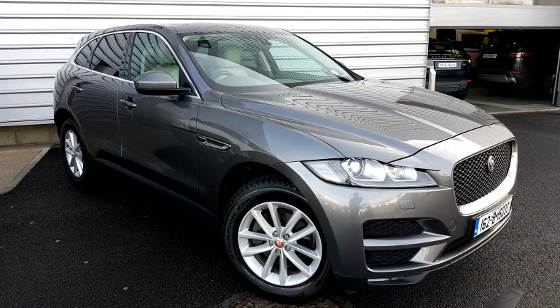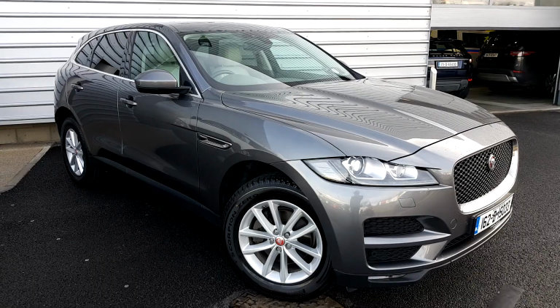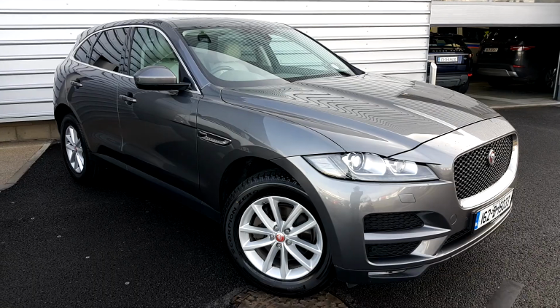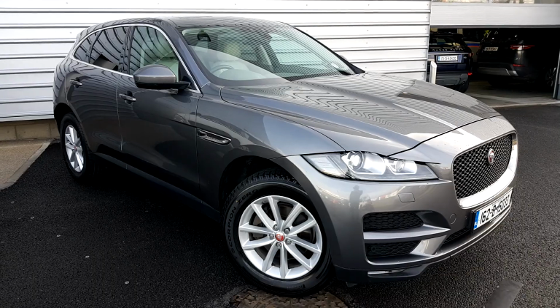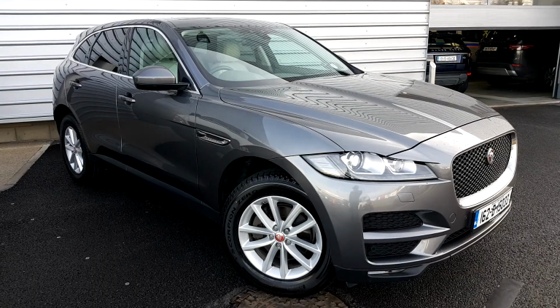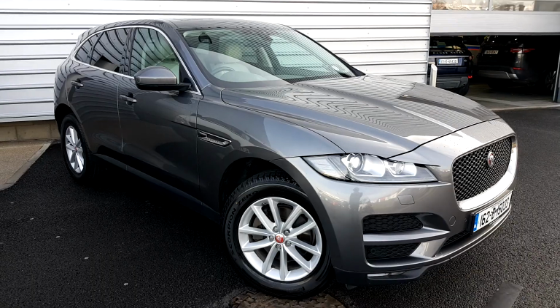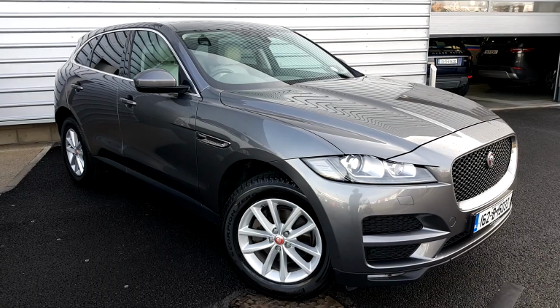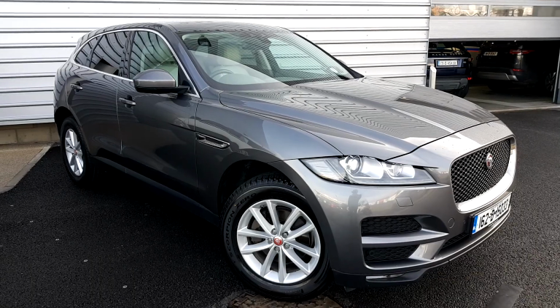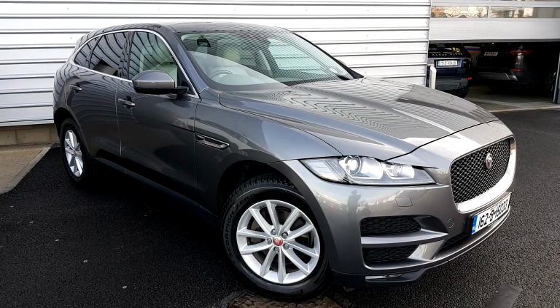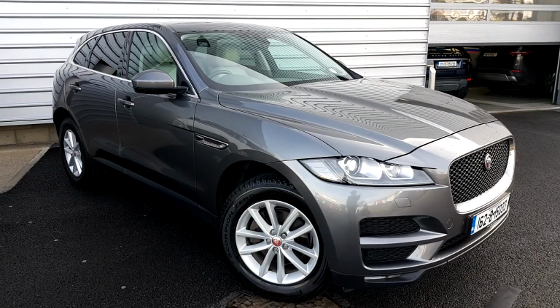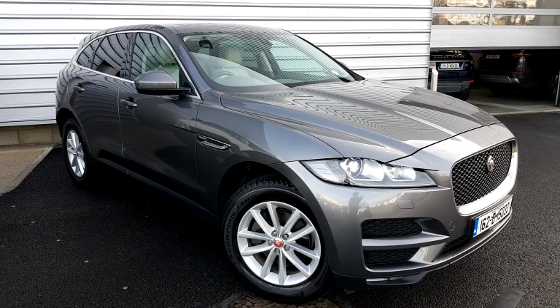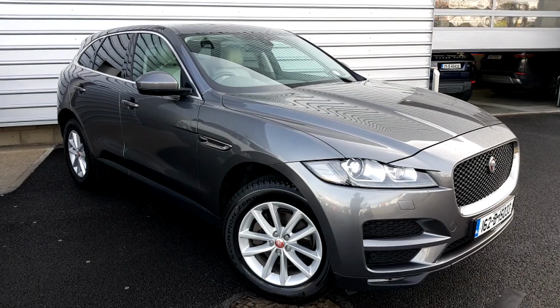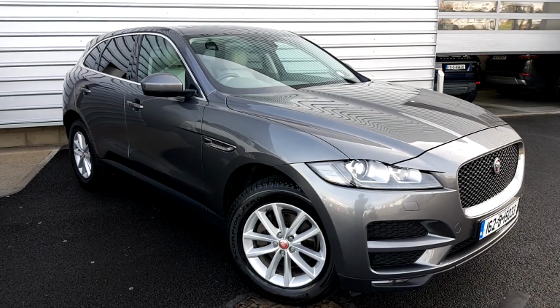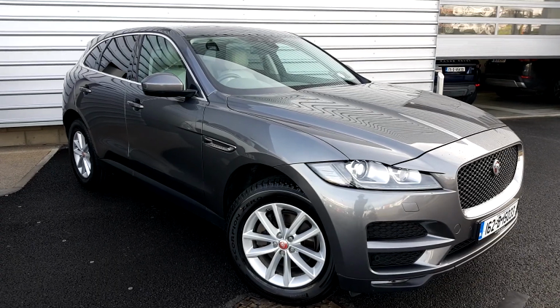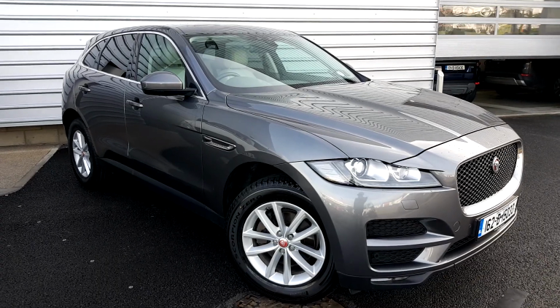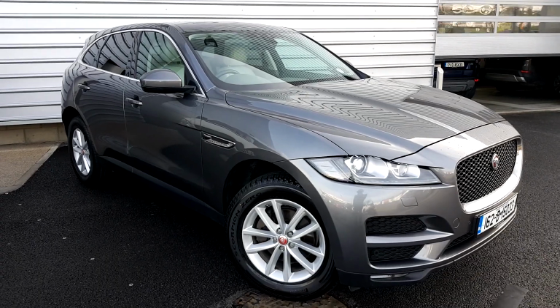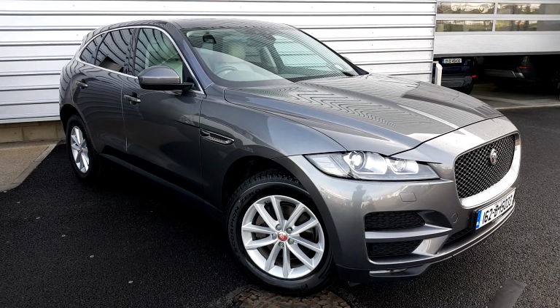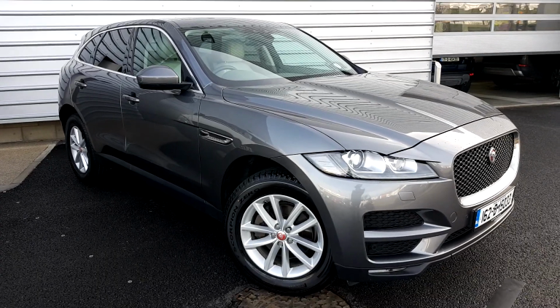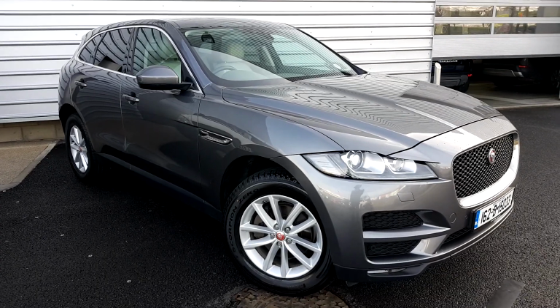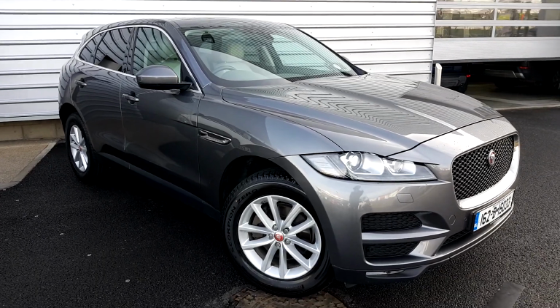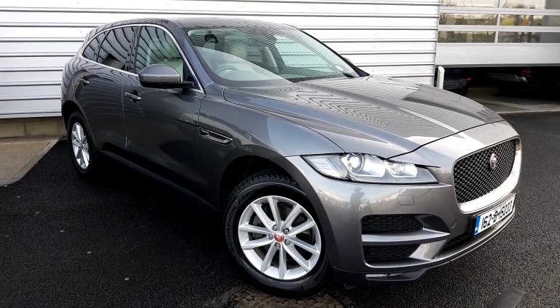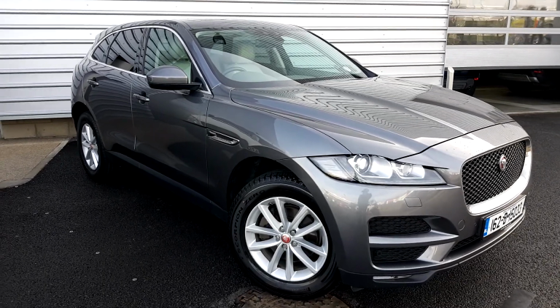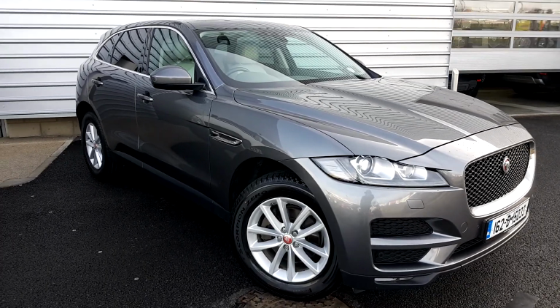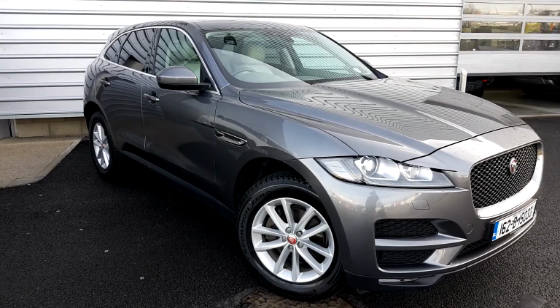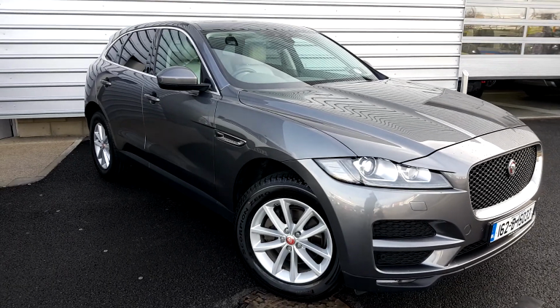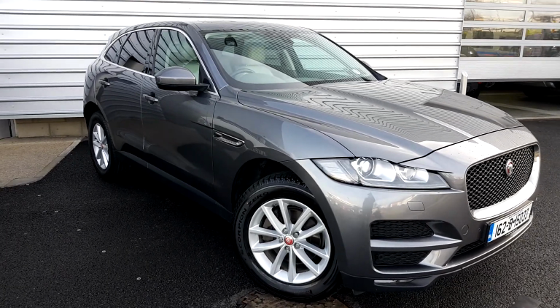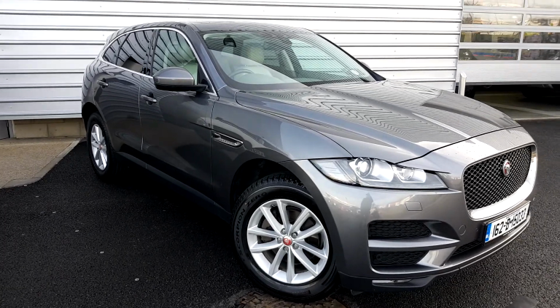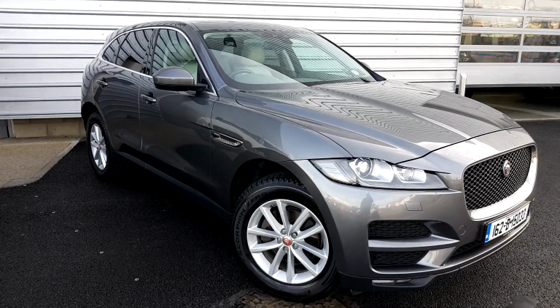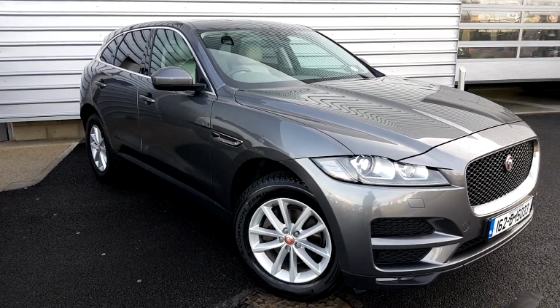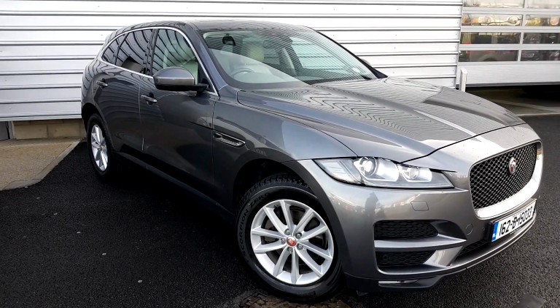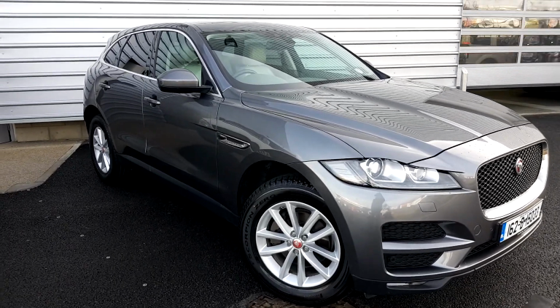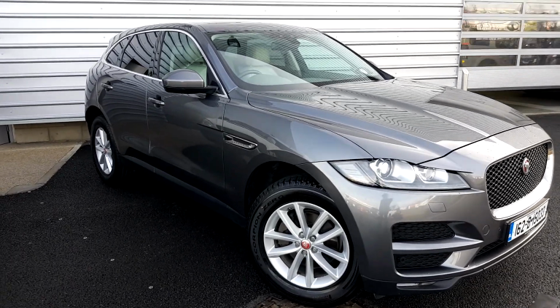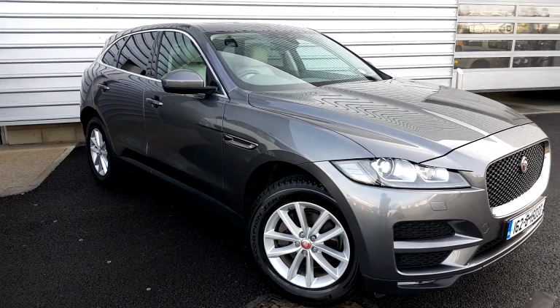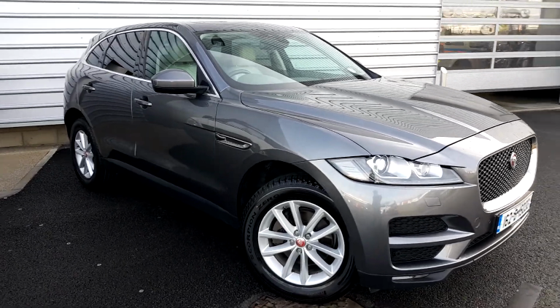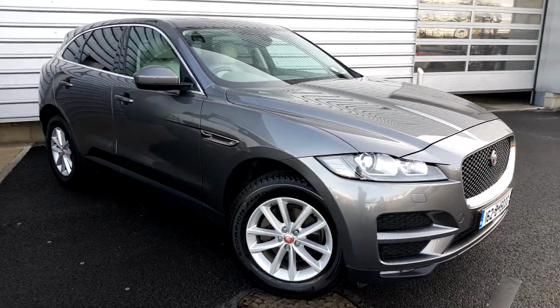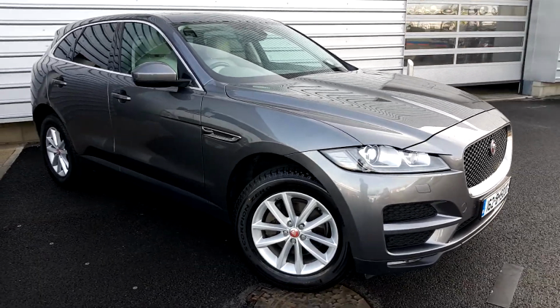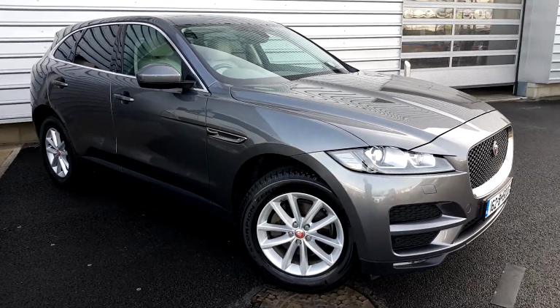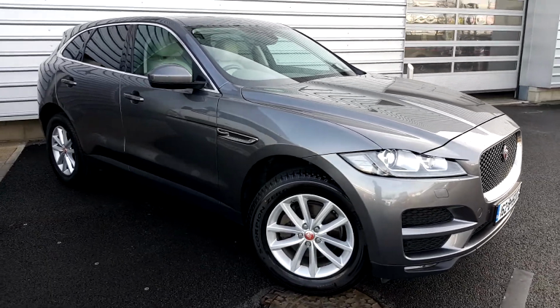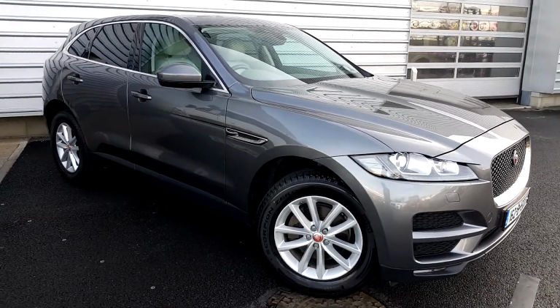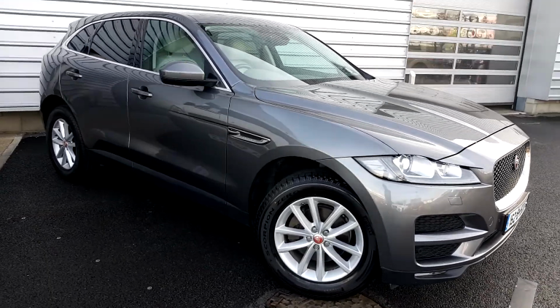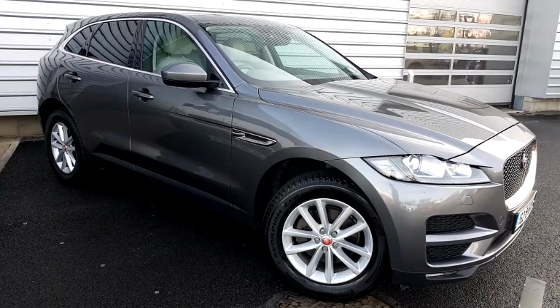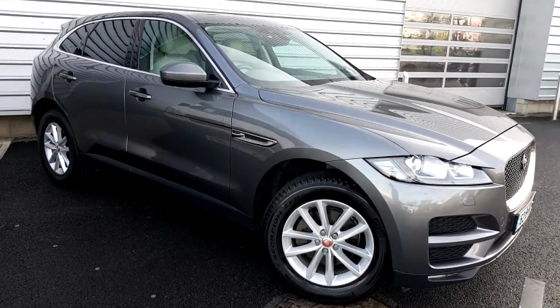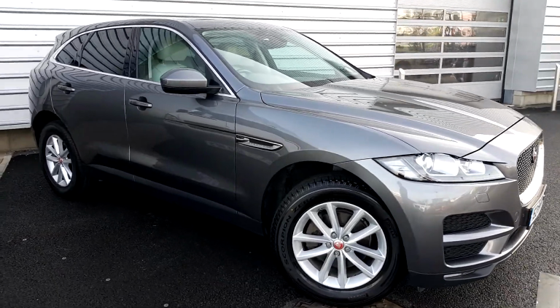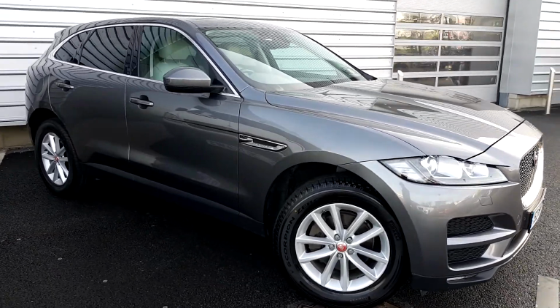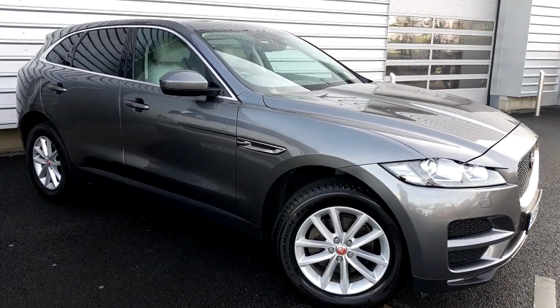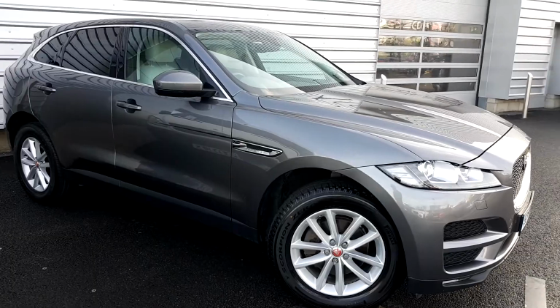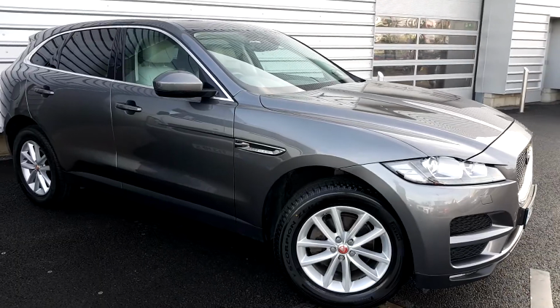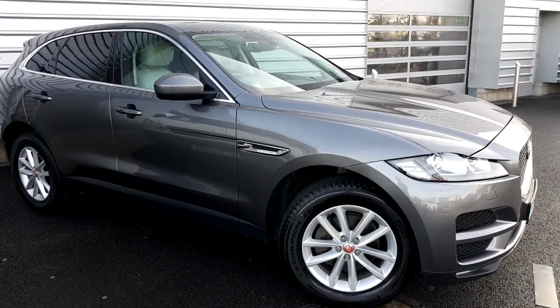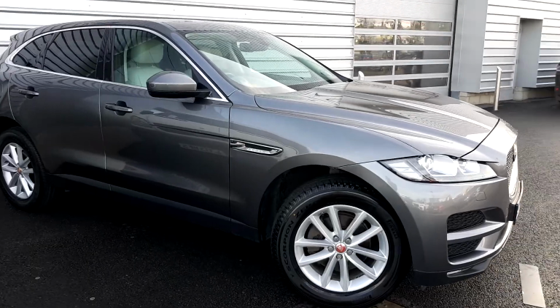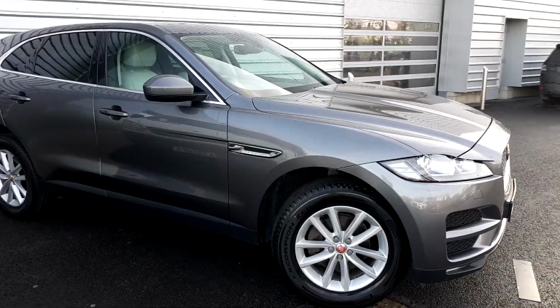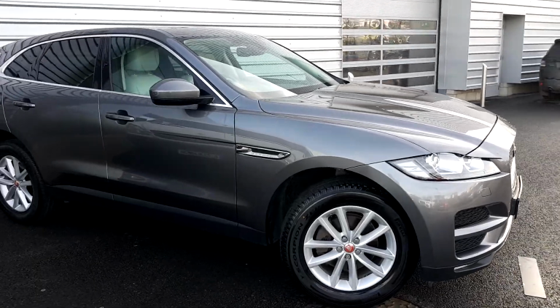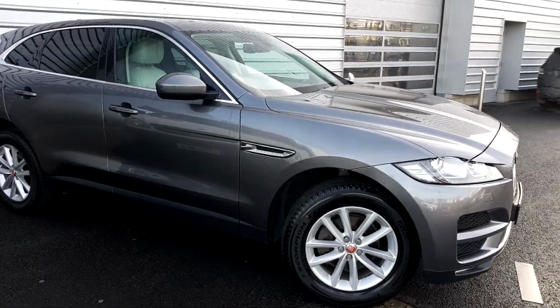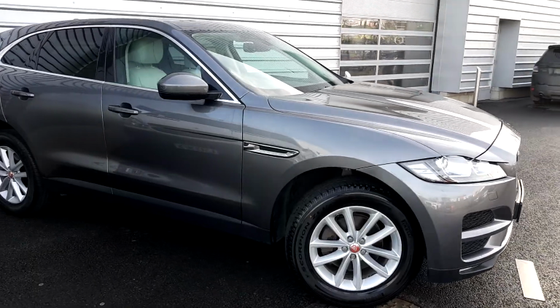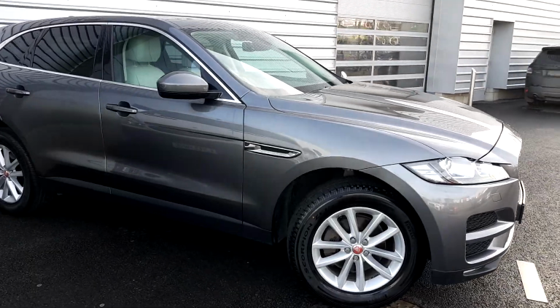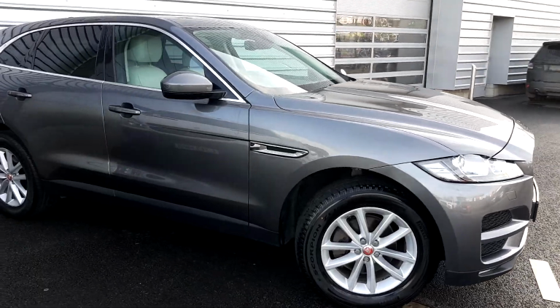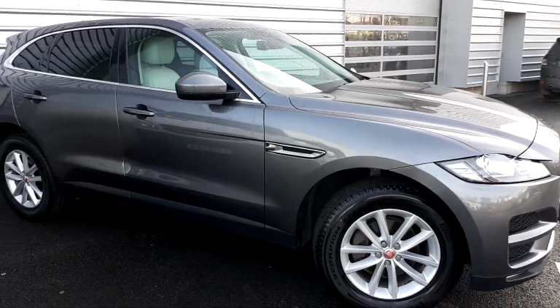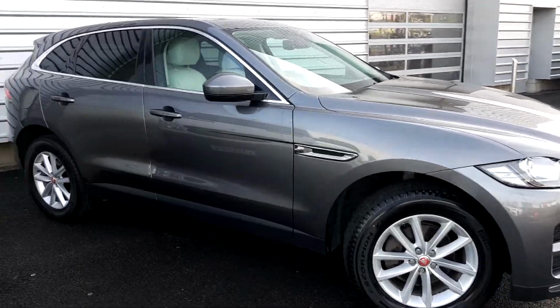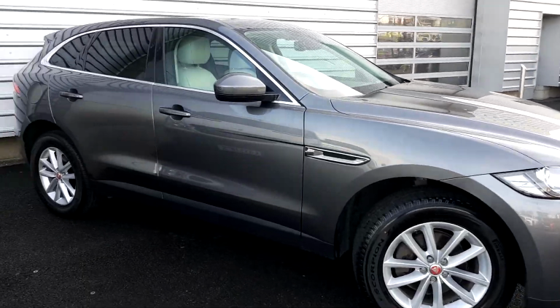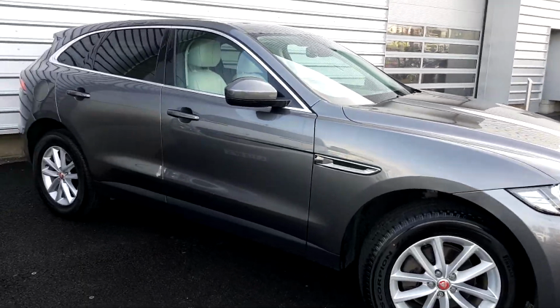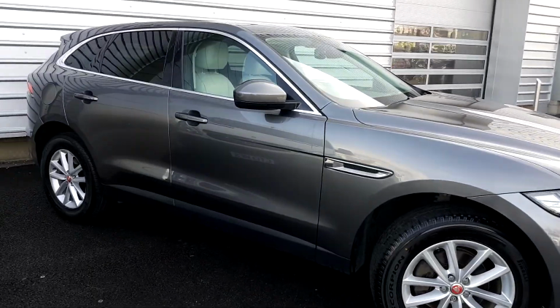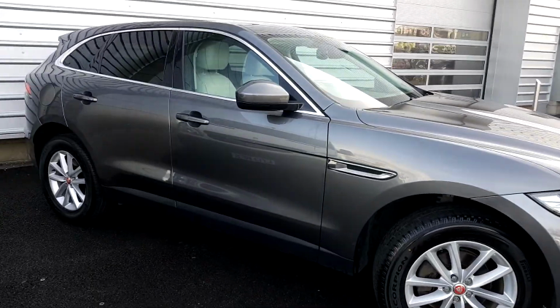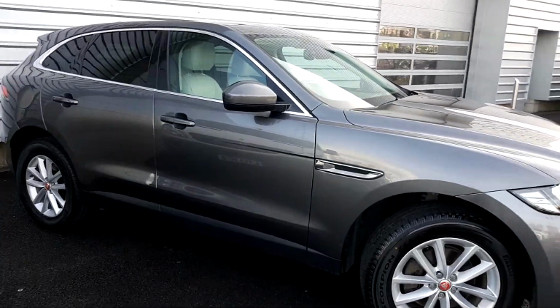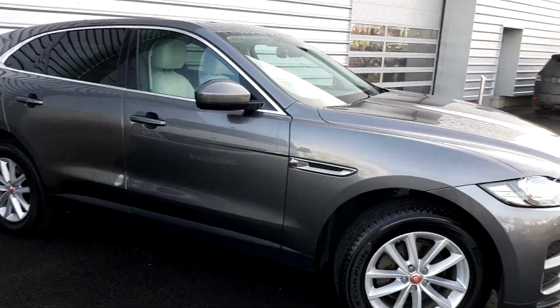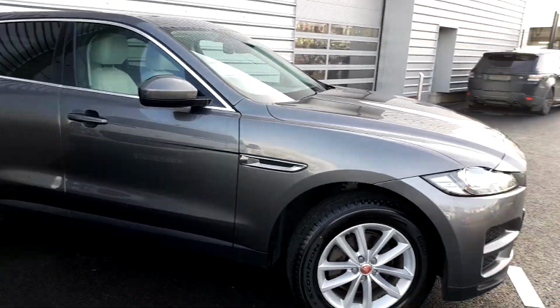Hello and welcome to Joe Duffy Jaguar. Today you are viewing the 2016 Jaguar F-Pace Portfolio Automatic.